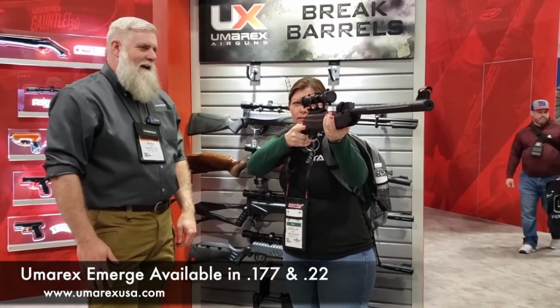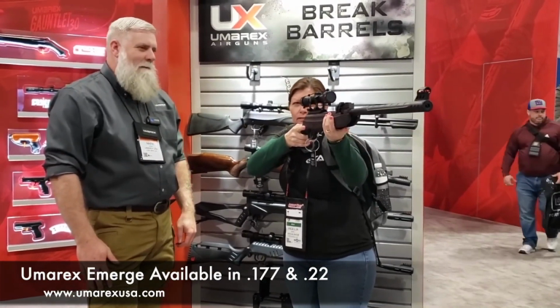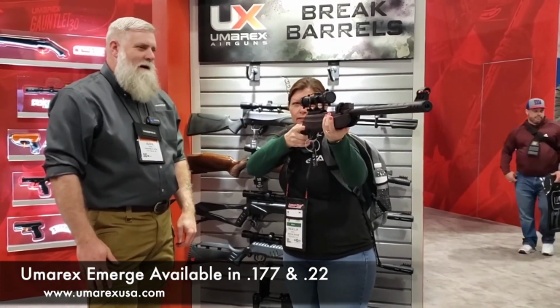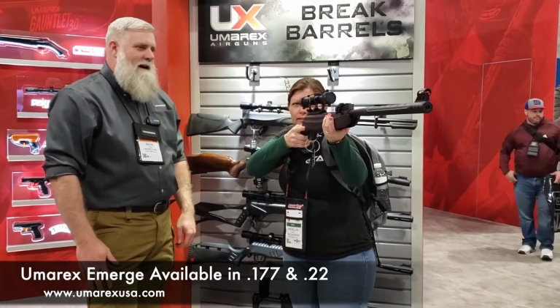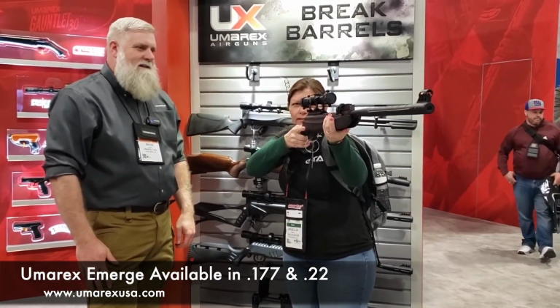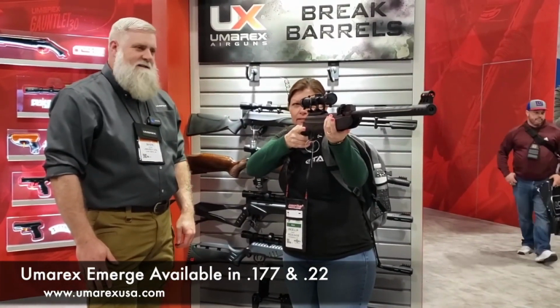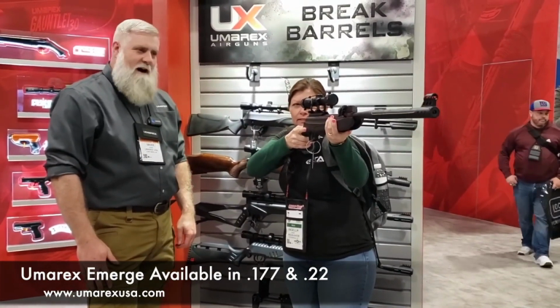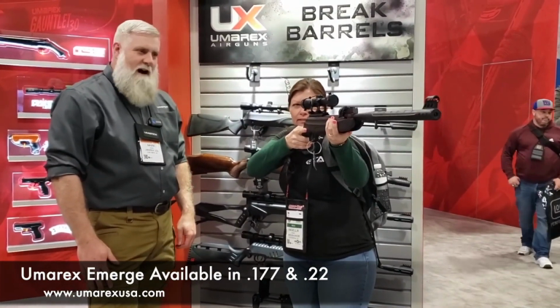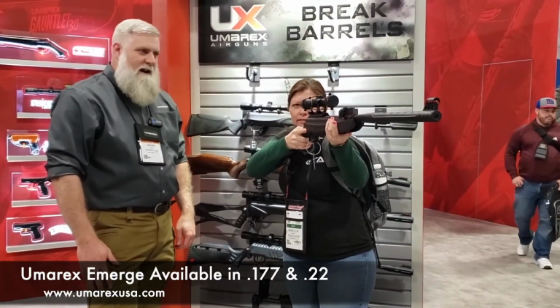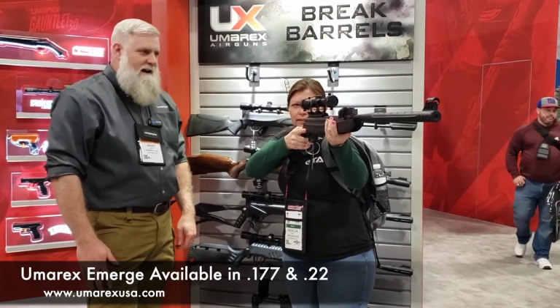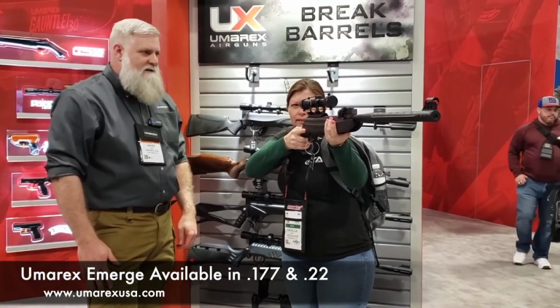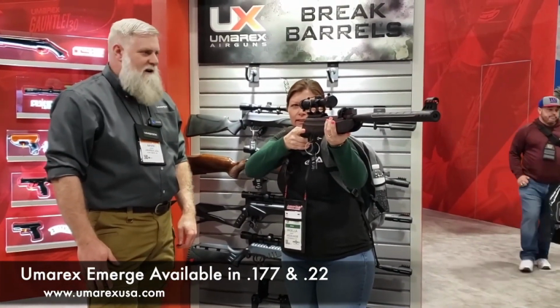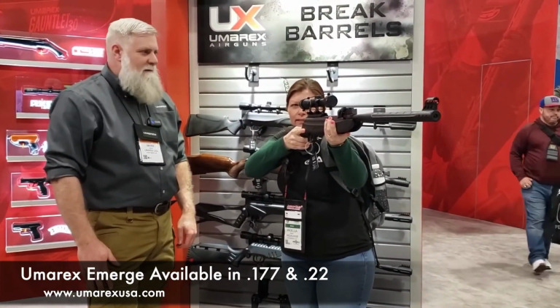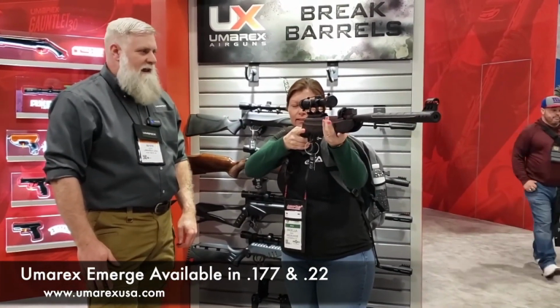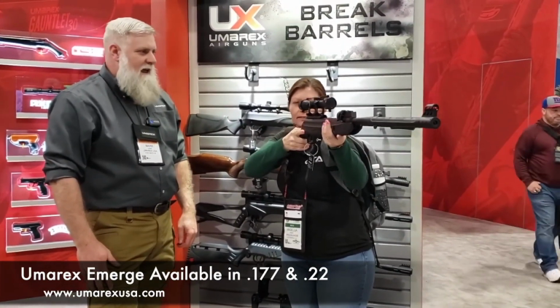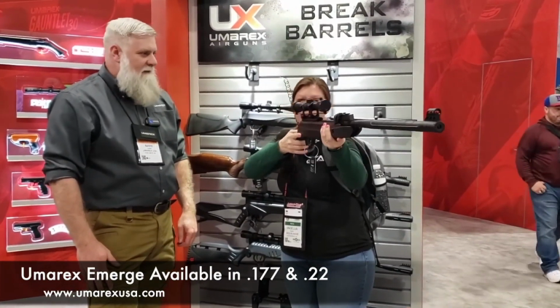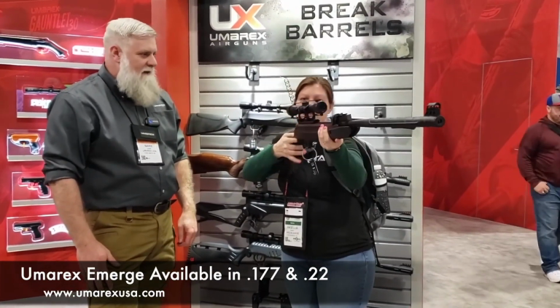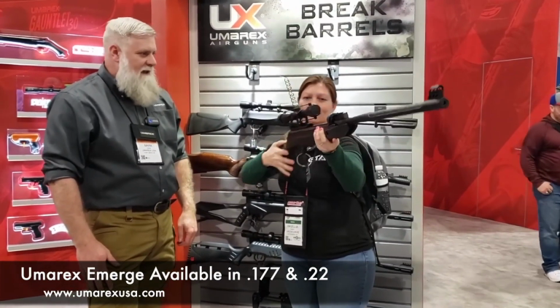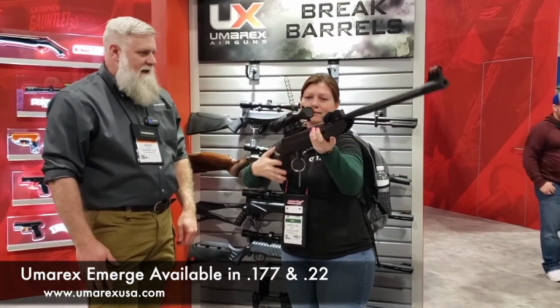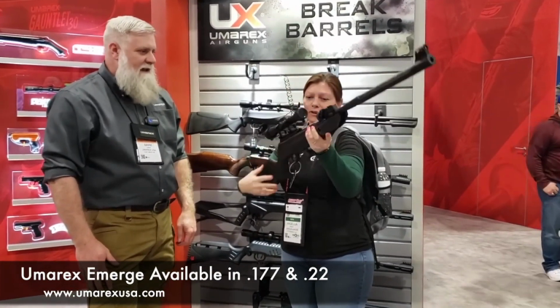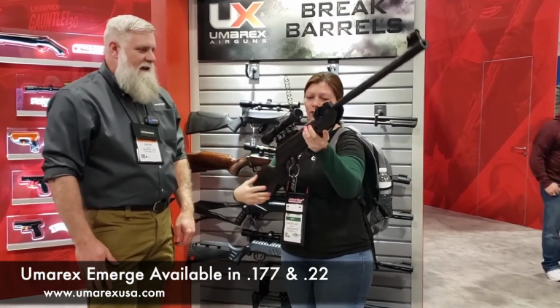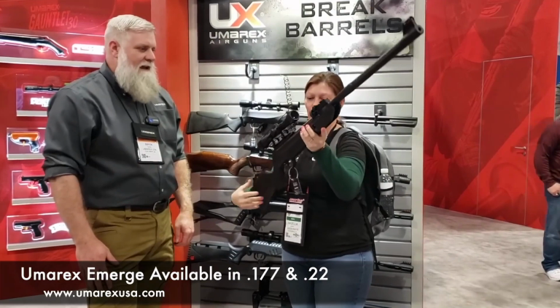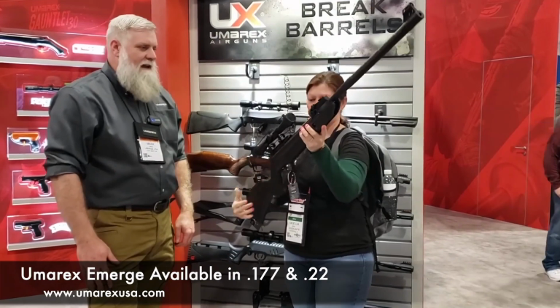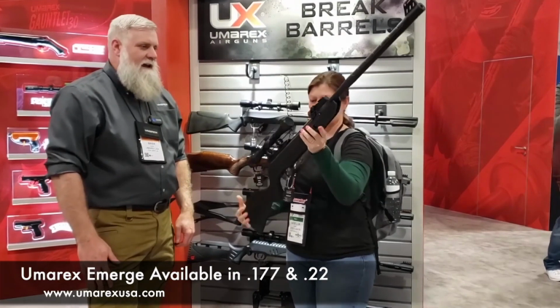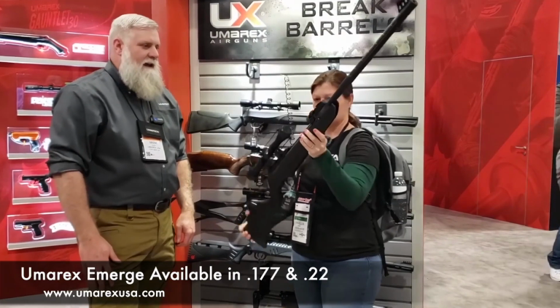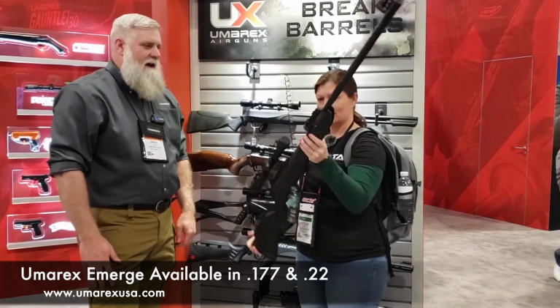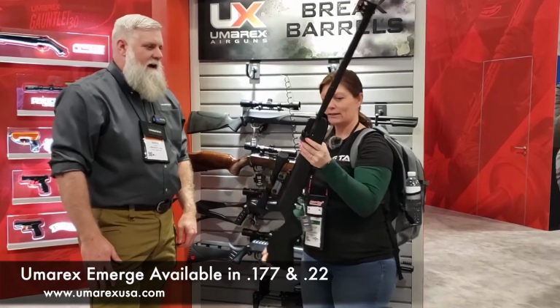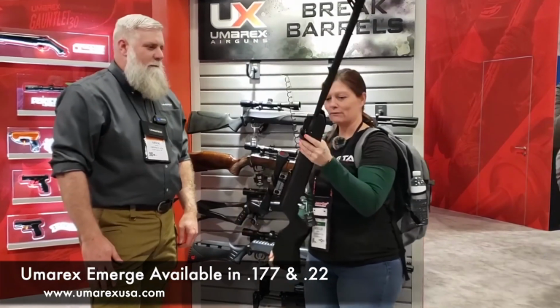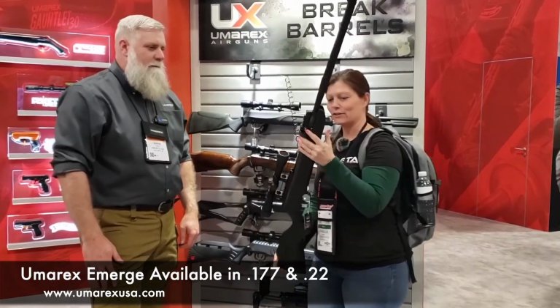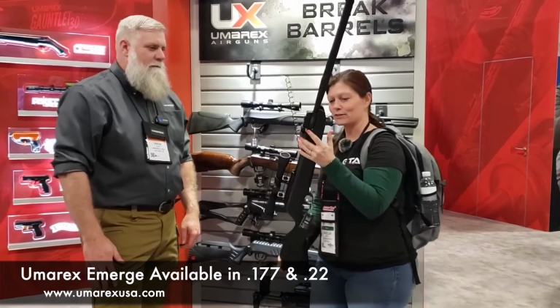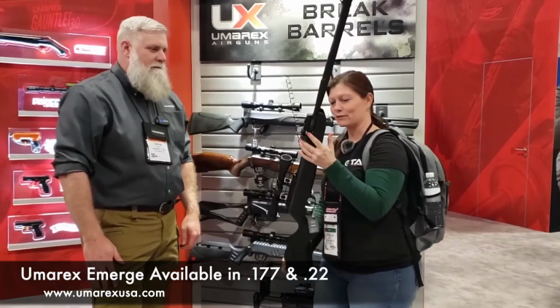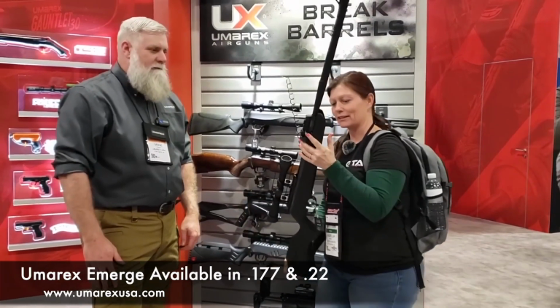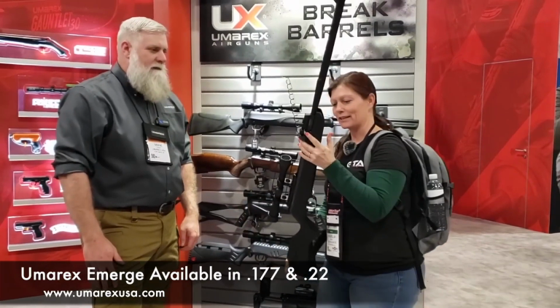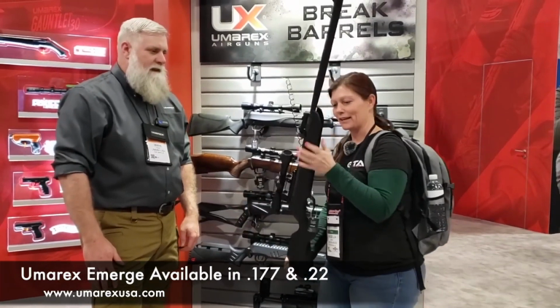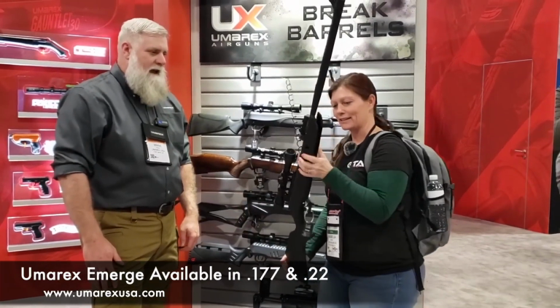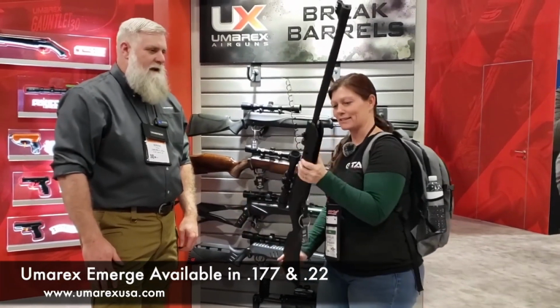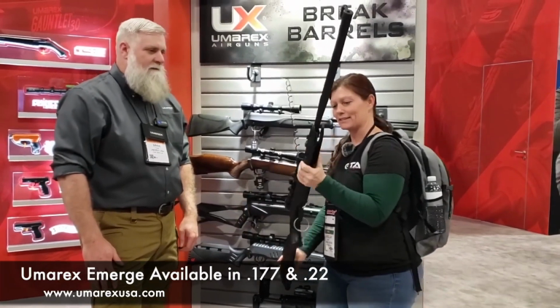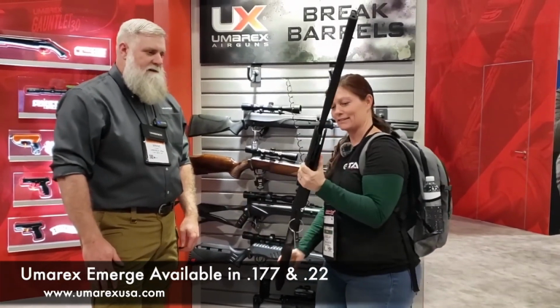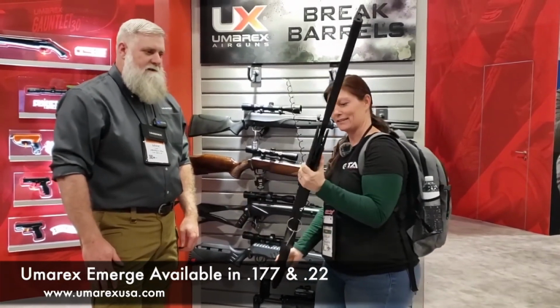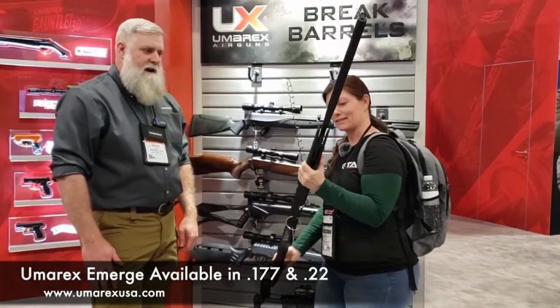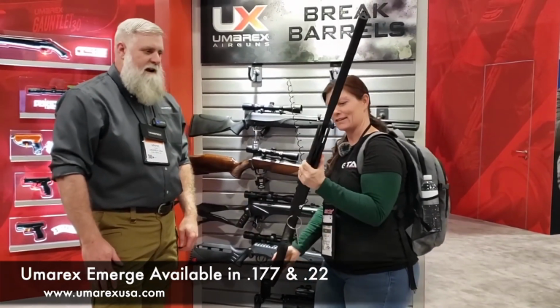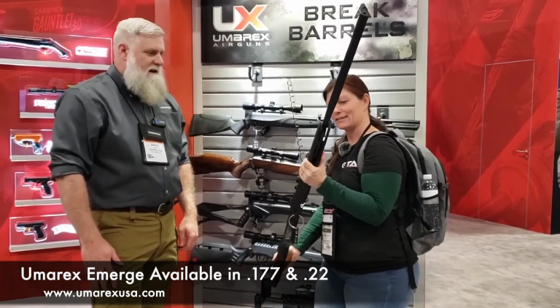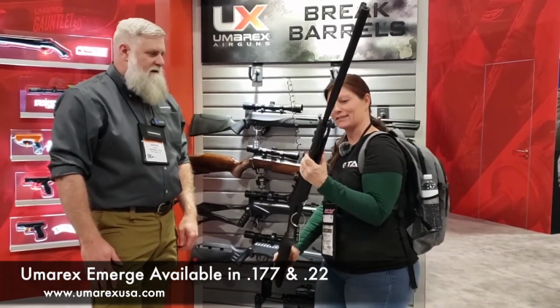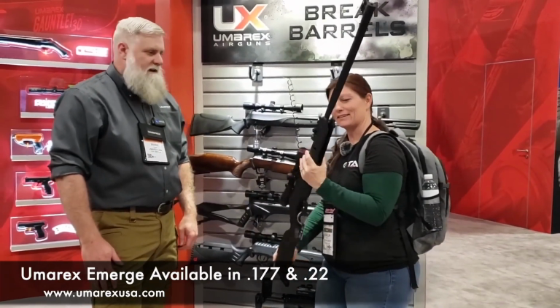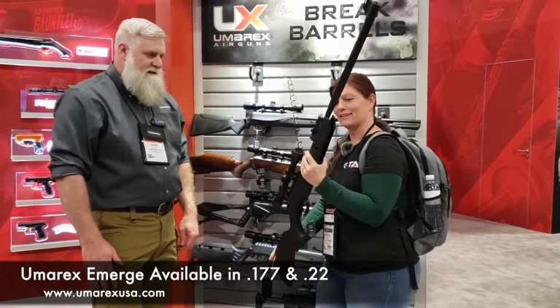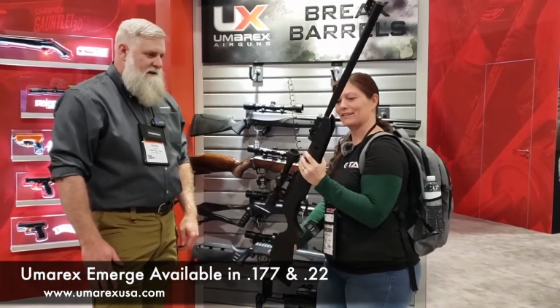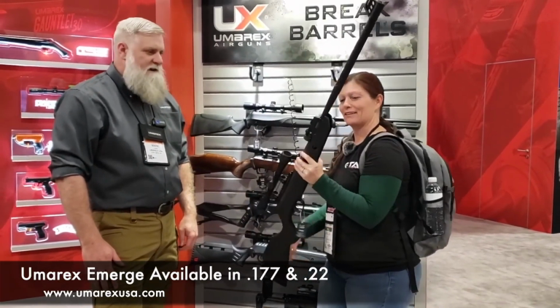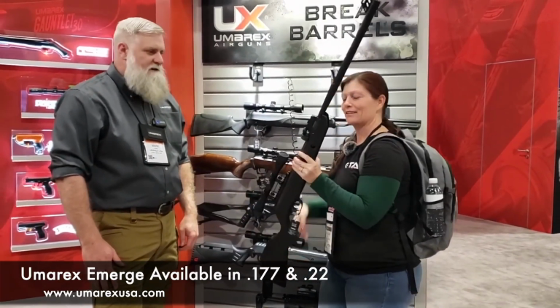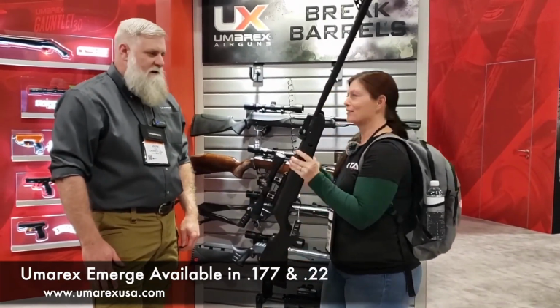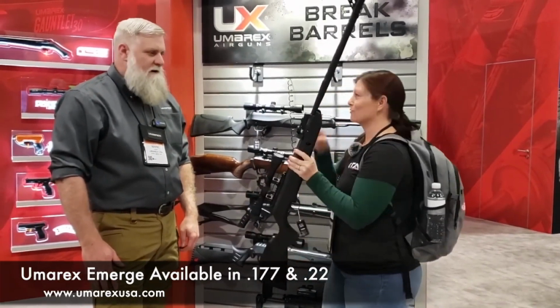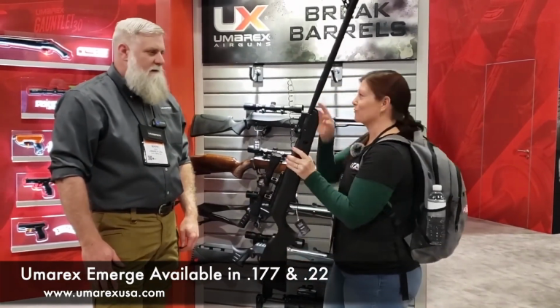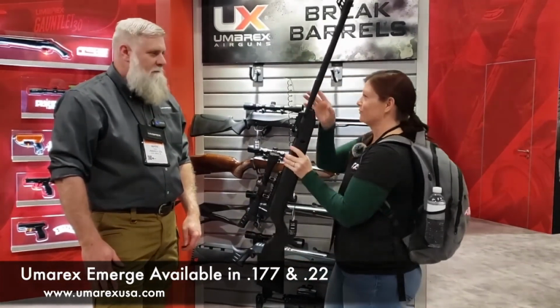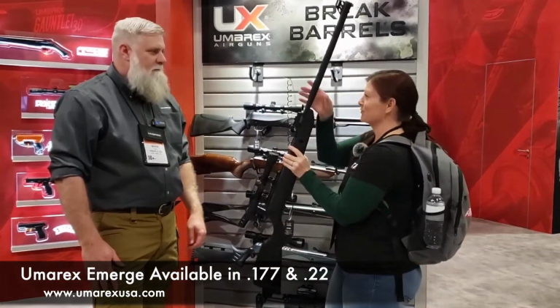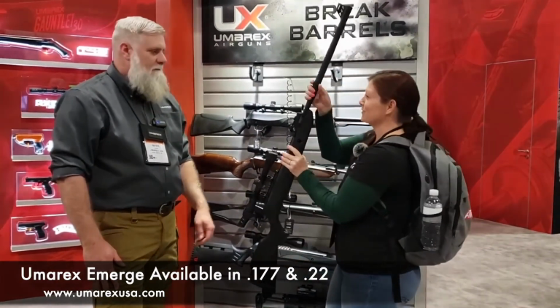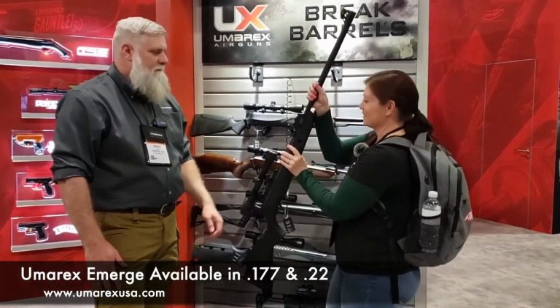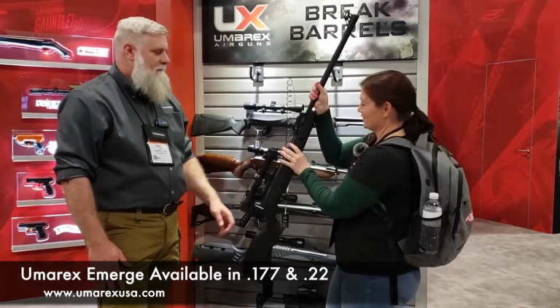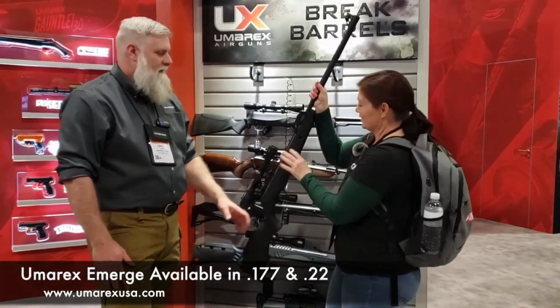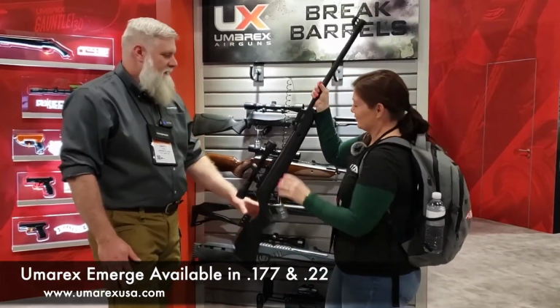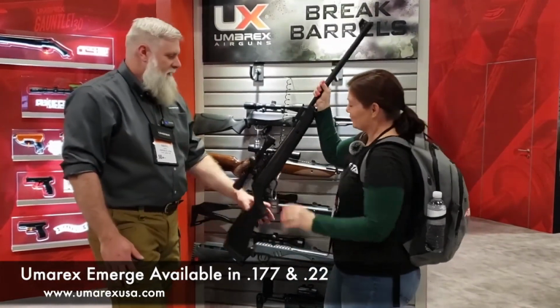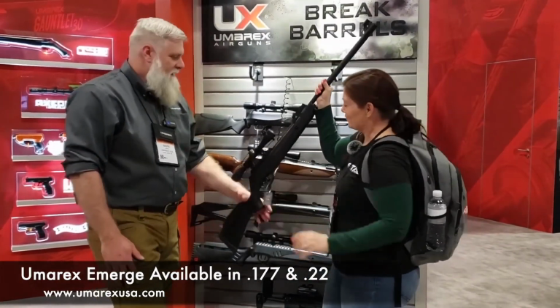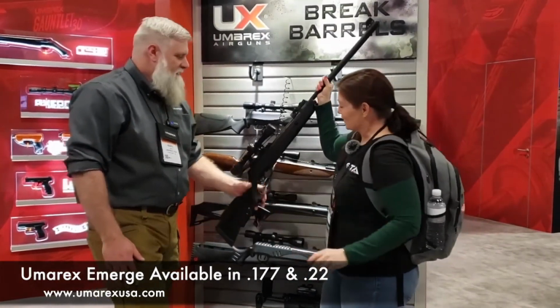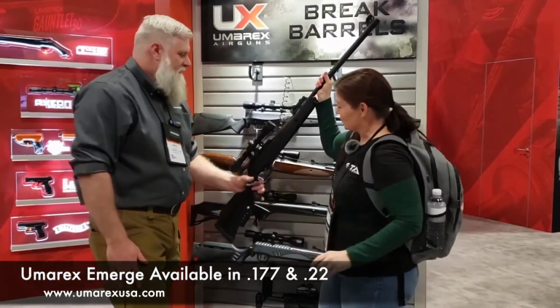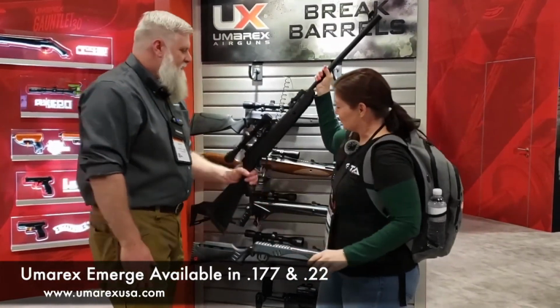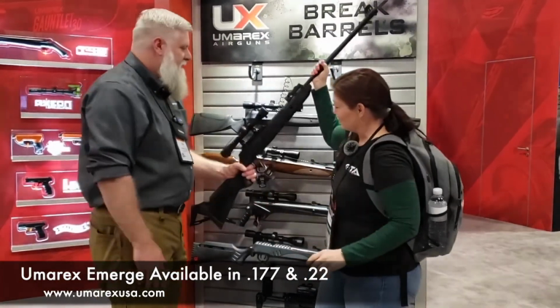It's not extremely heavy. That feels really nice. Yeah, it feels great. It's a good shooter. Very cool.